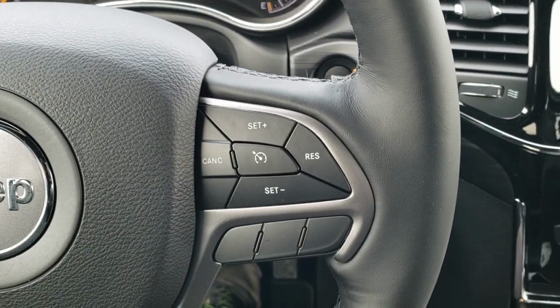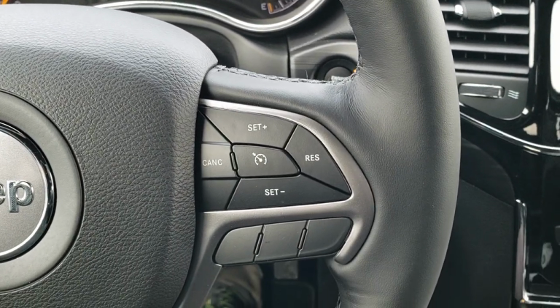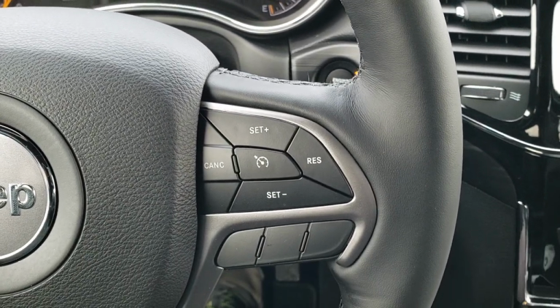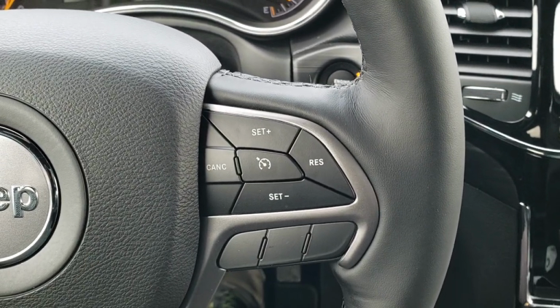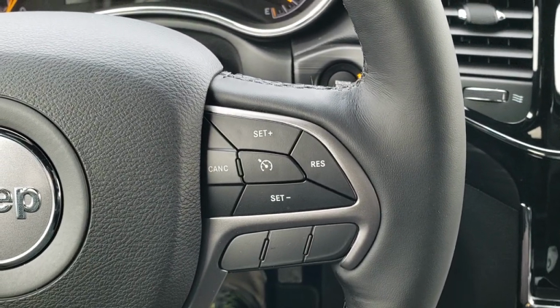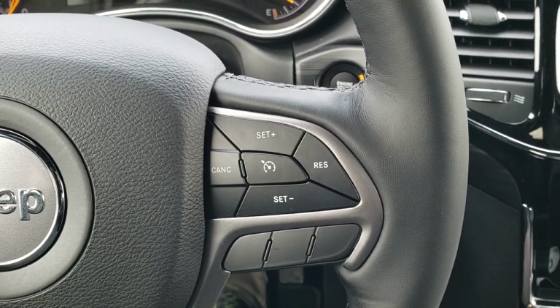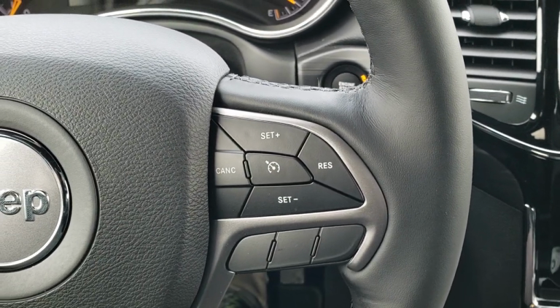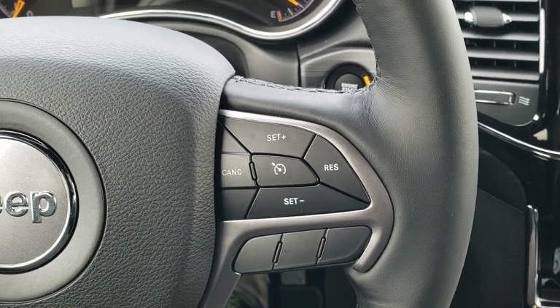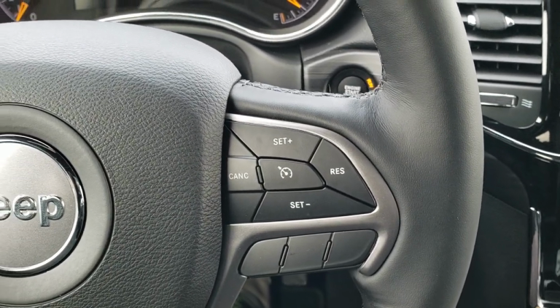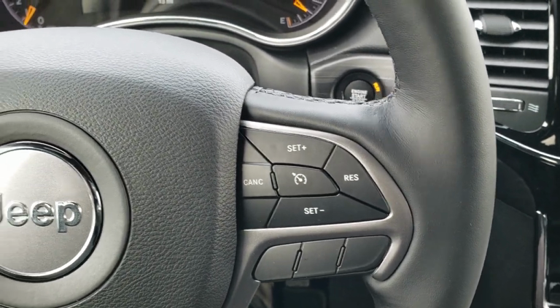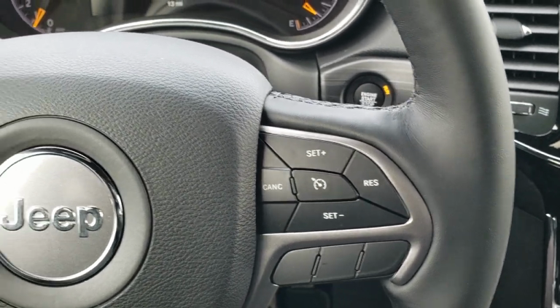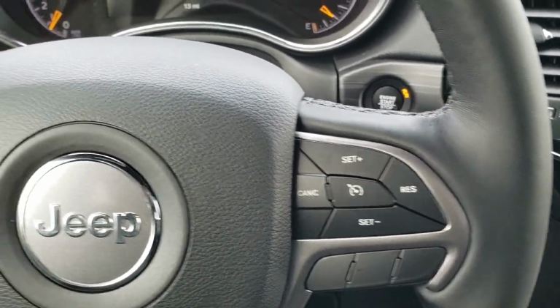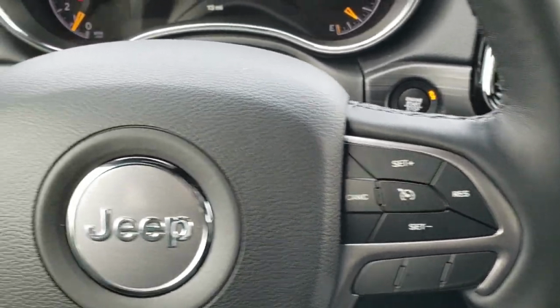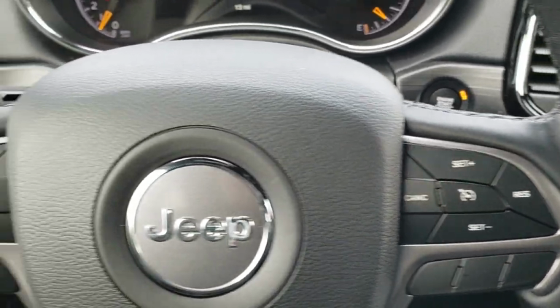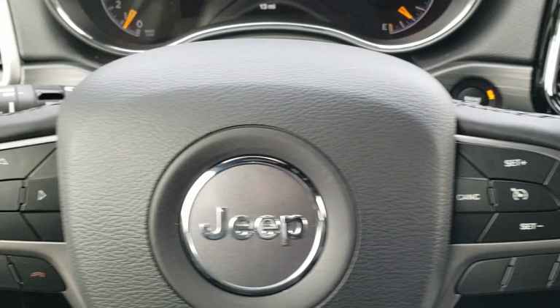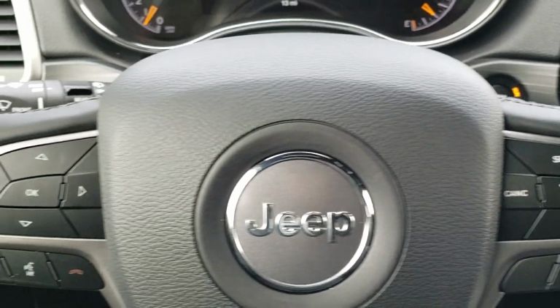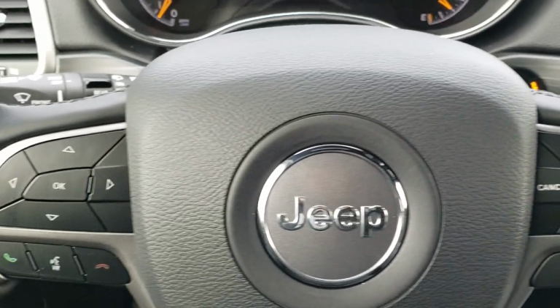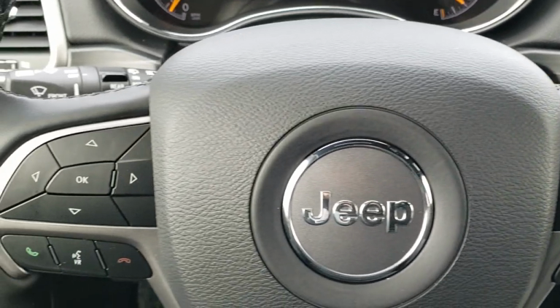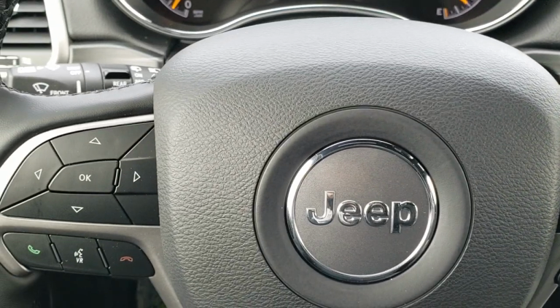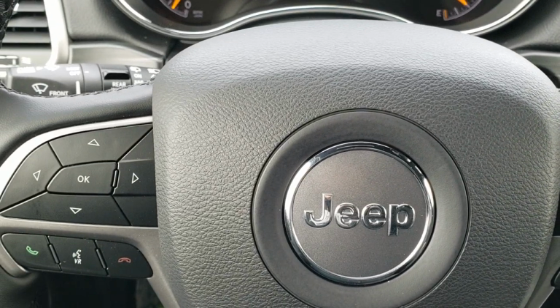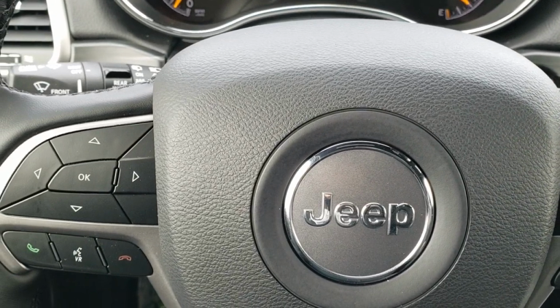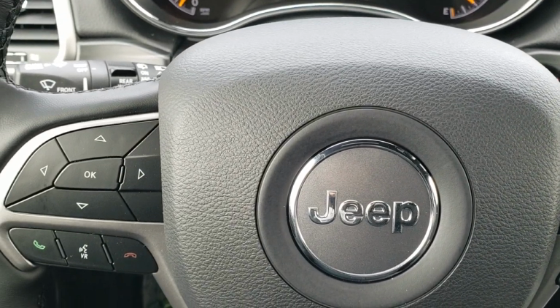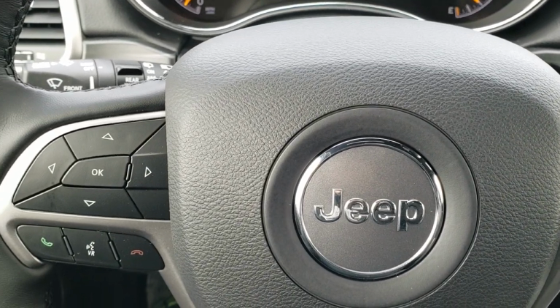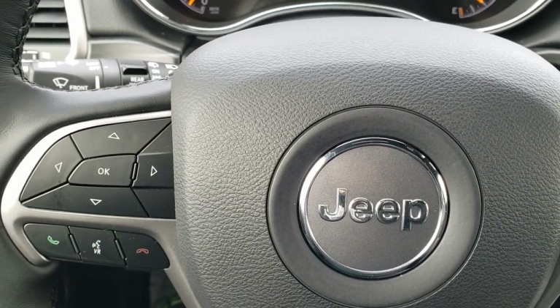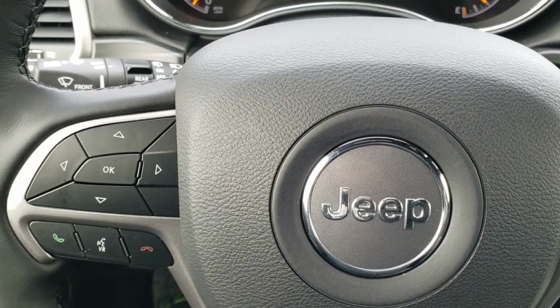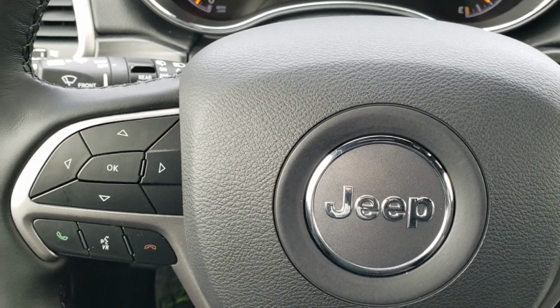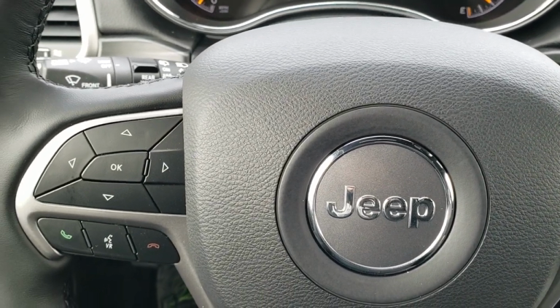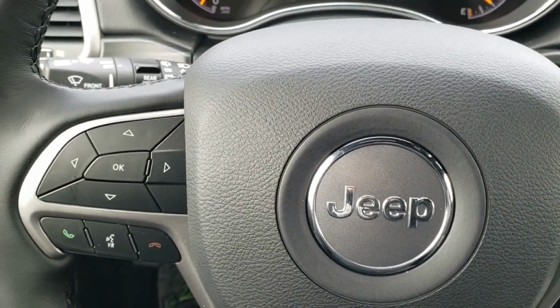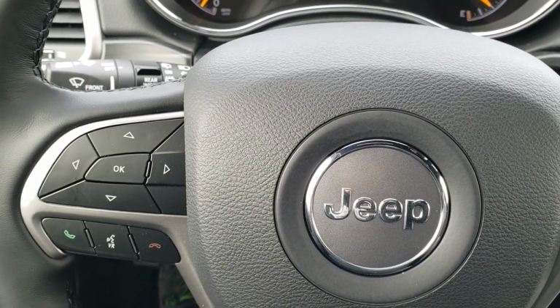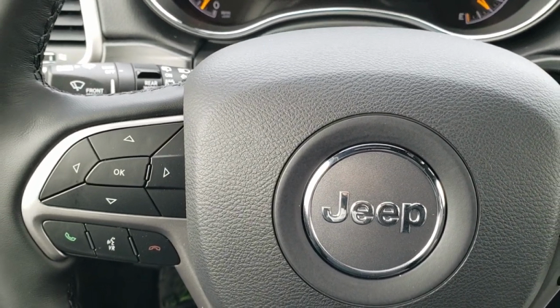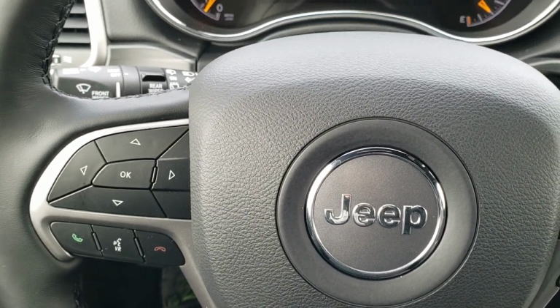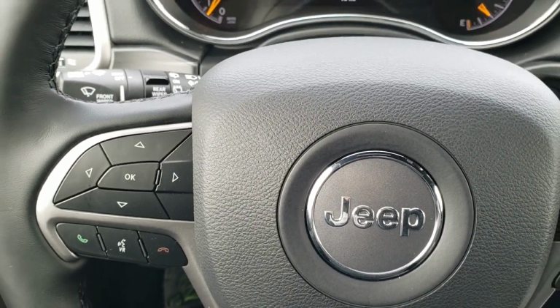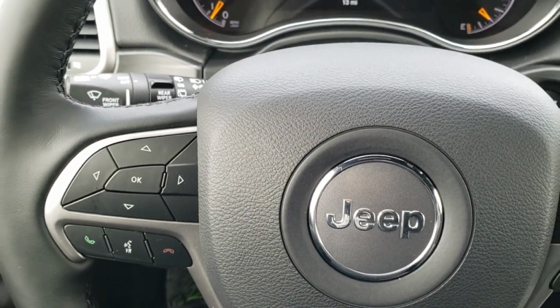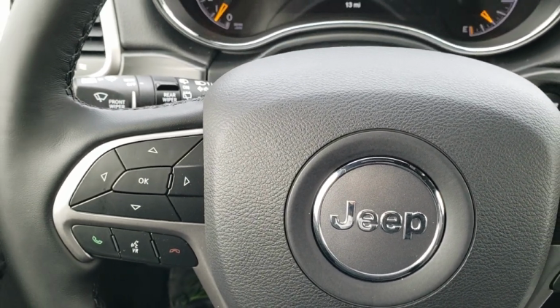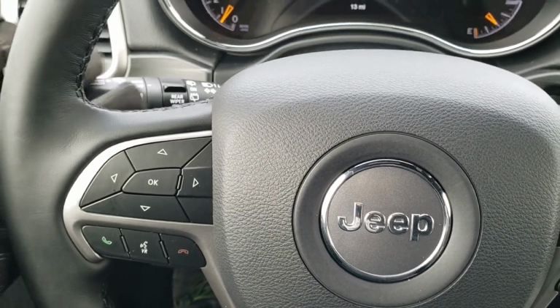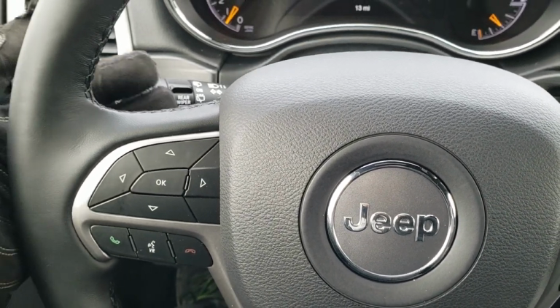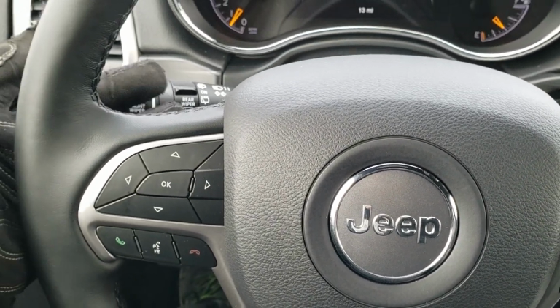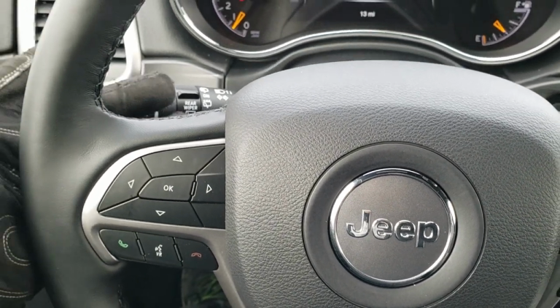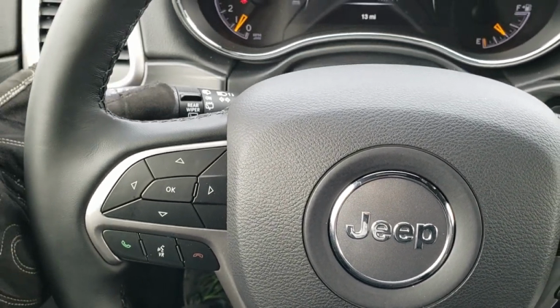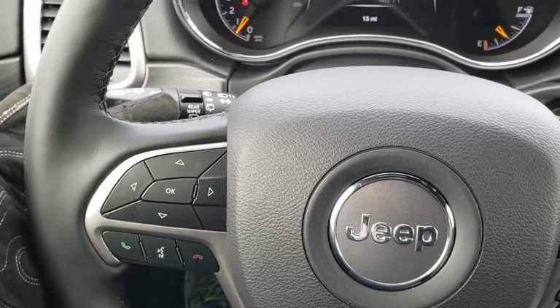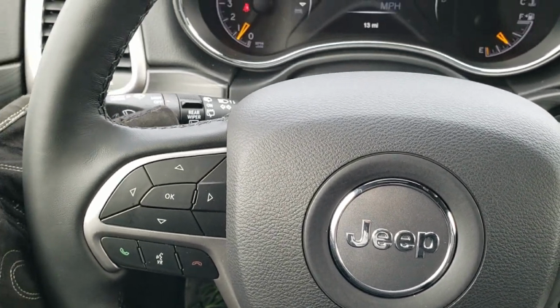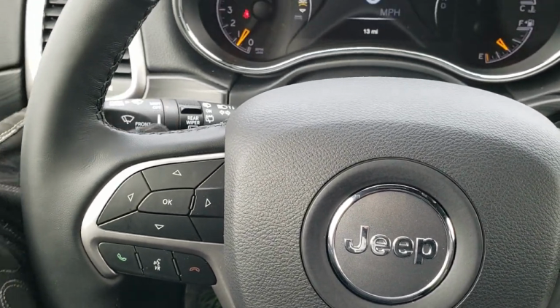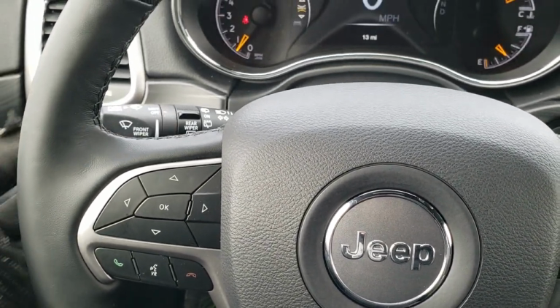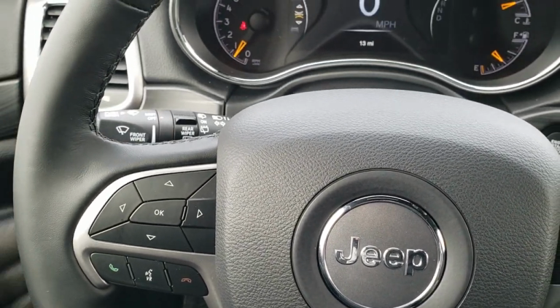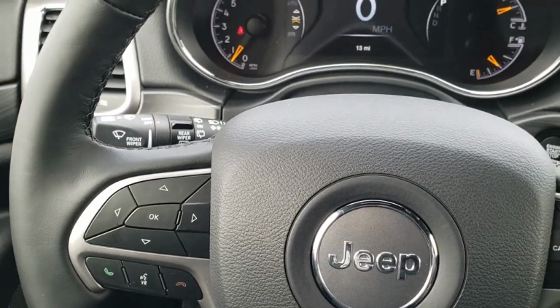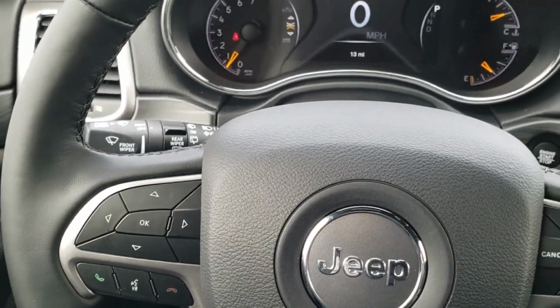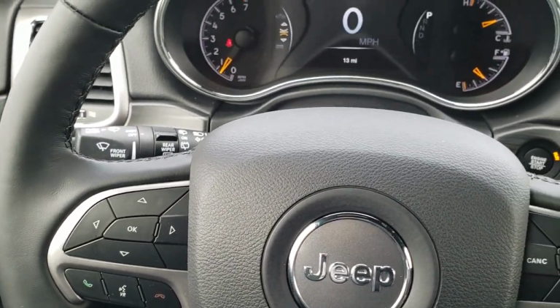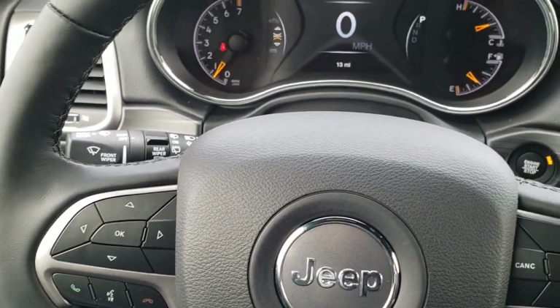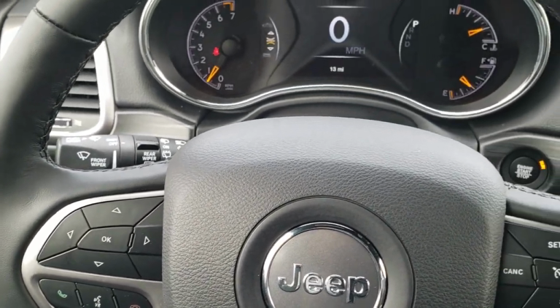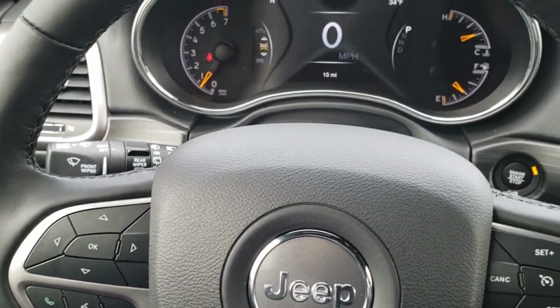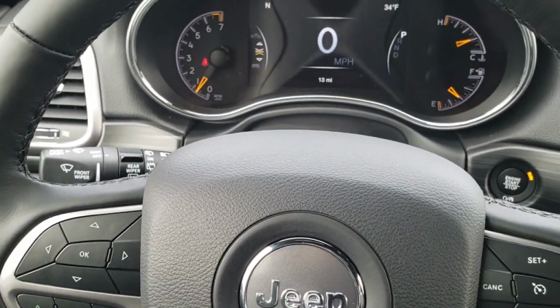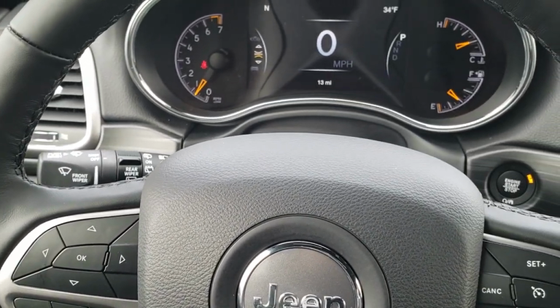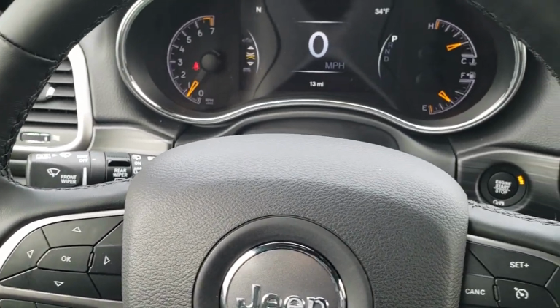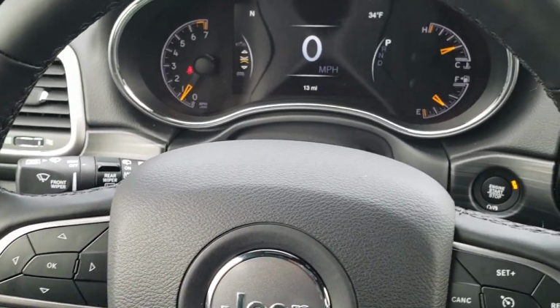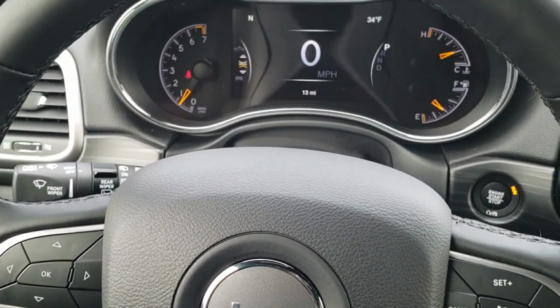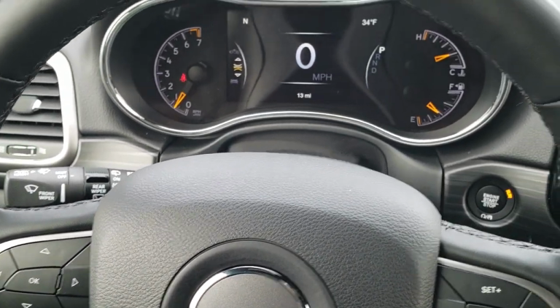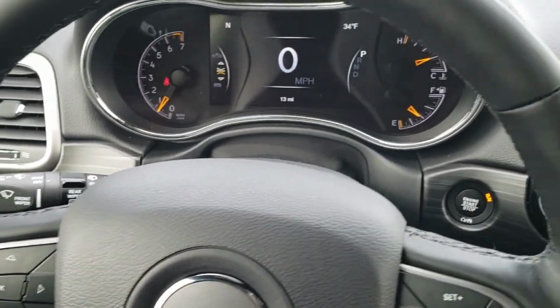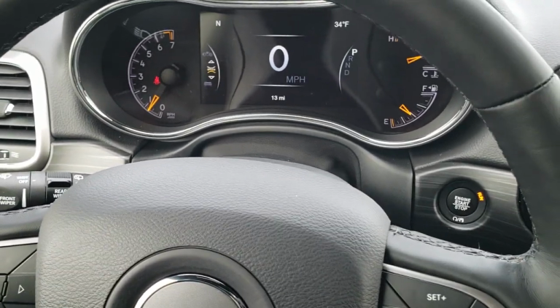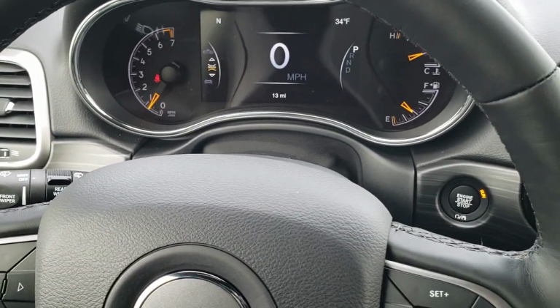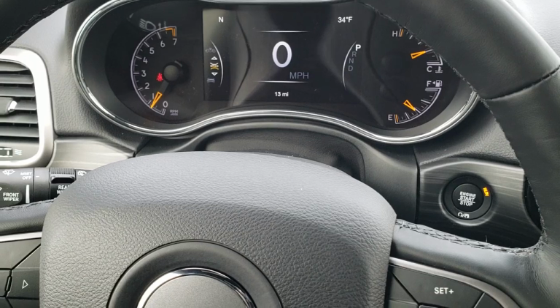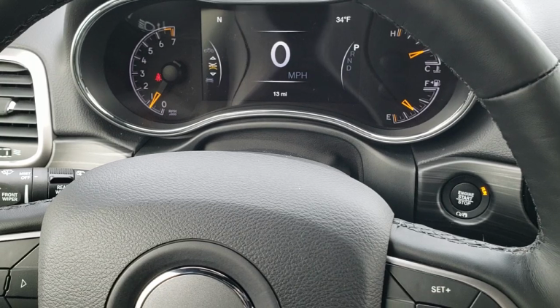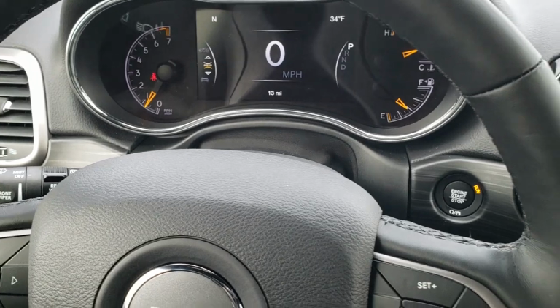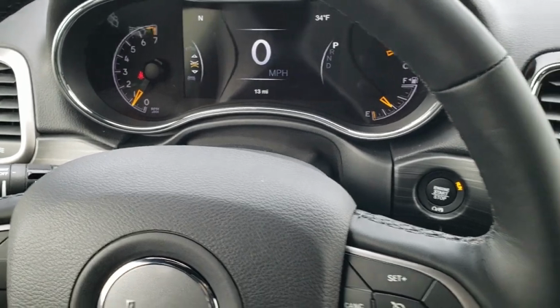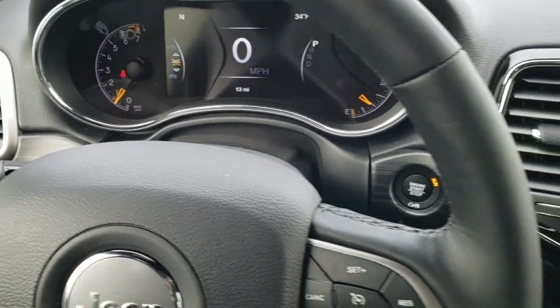You have cruise controls on the right, Bluetooth and information center controls on the left, and on the back of the steering wheel are your audio controls.